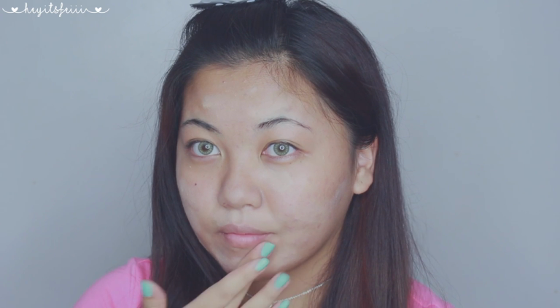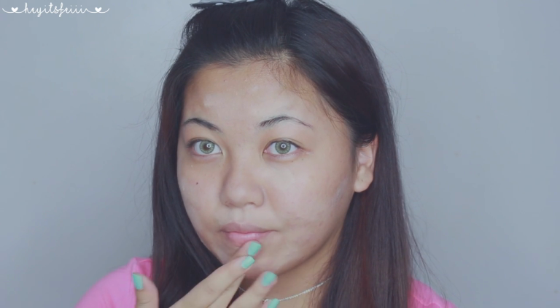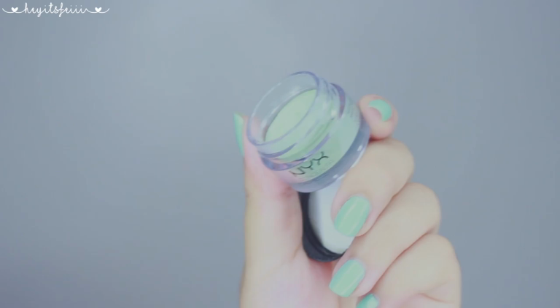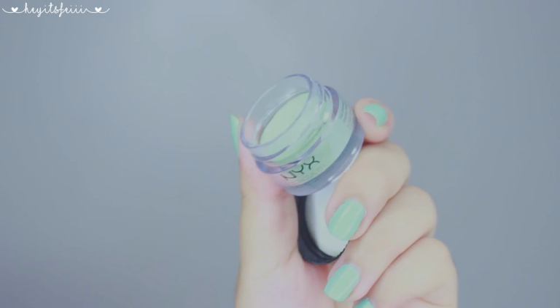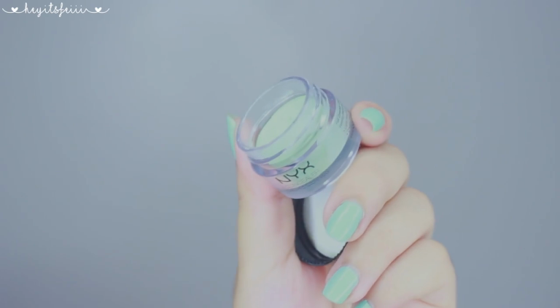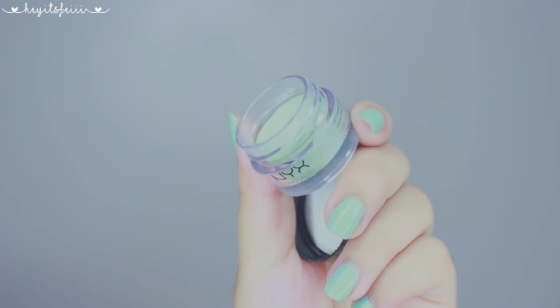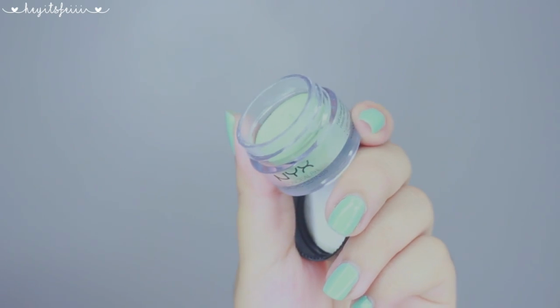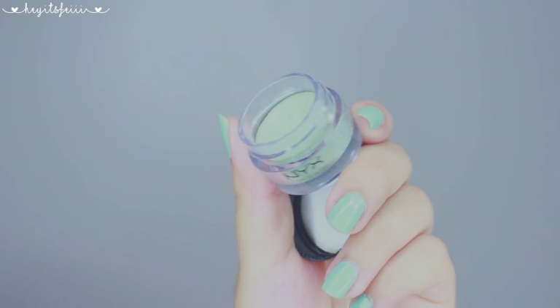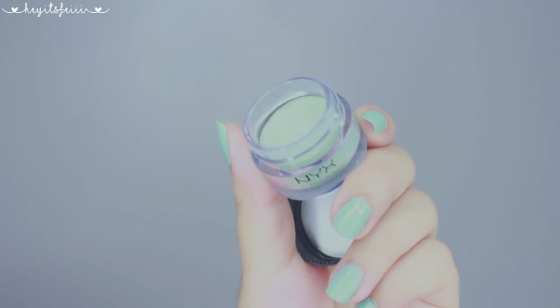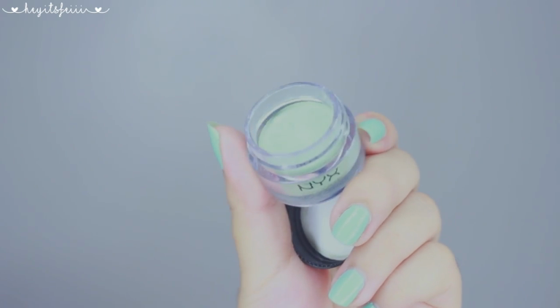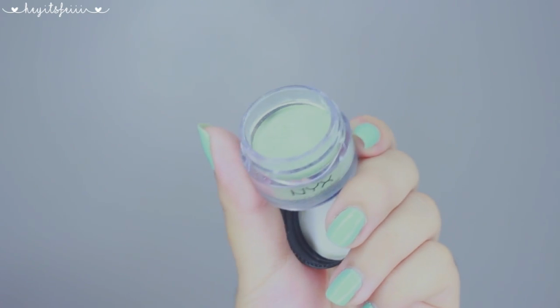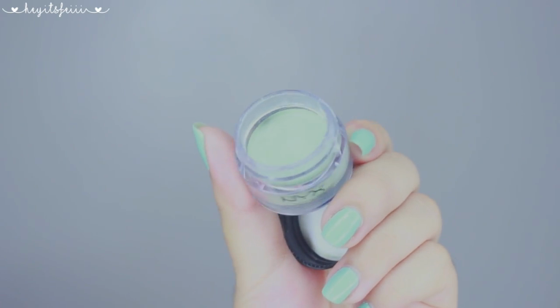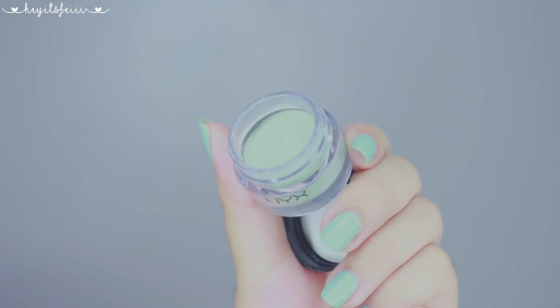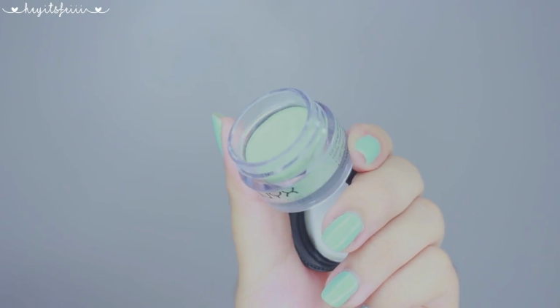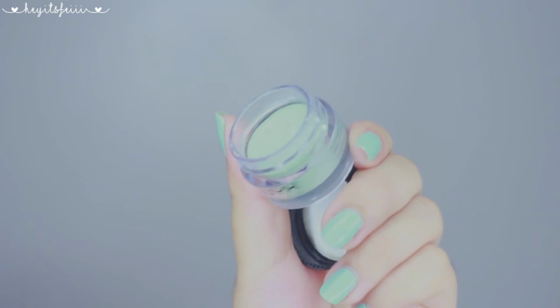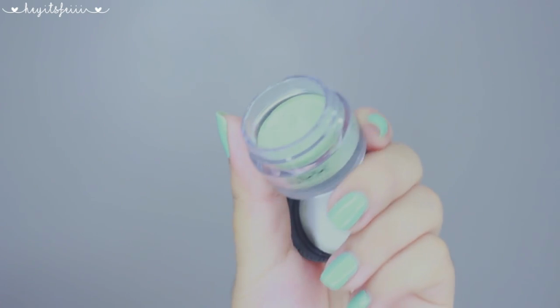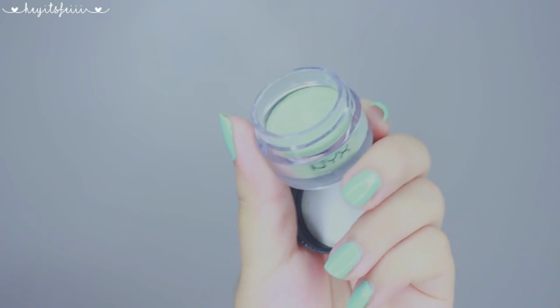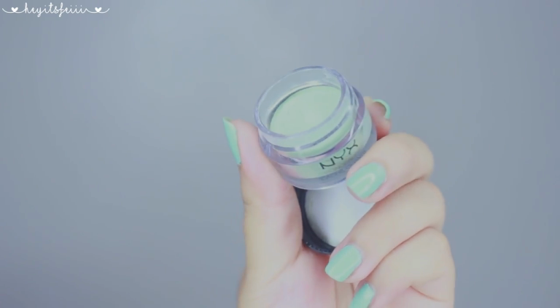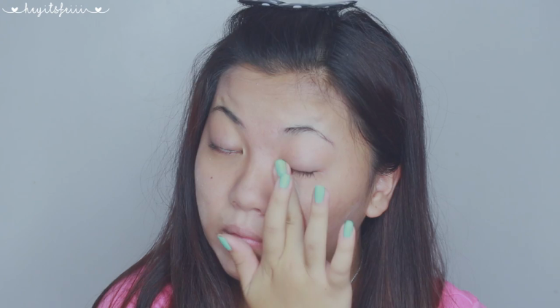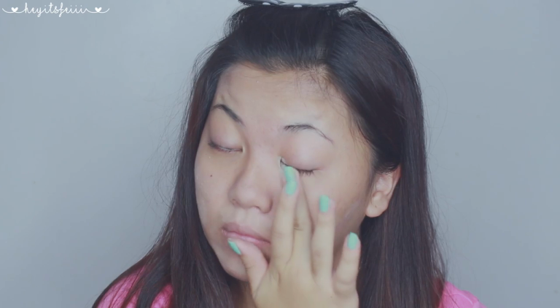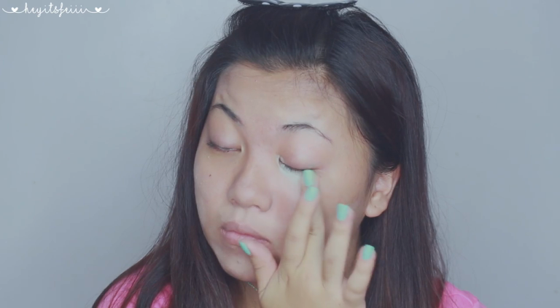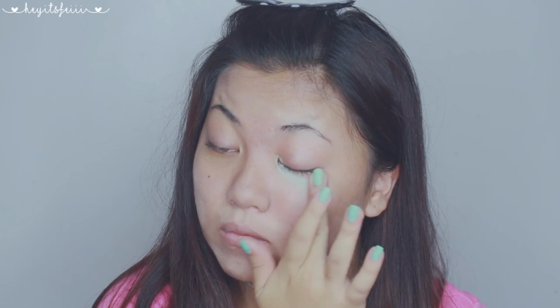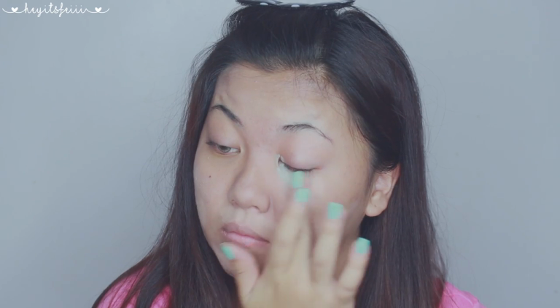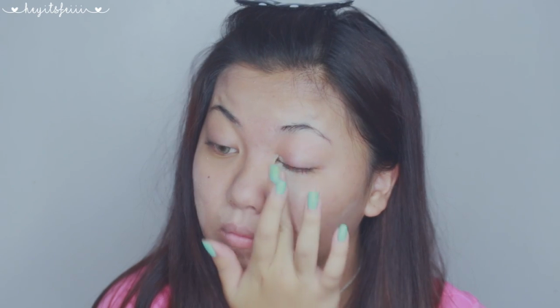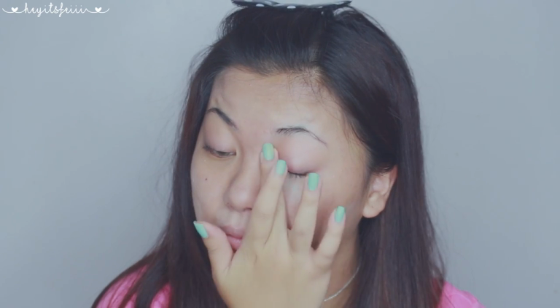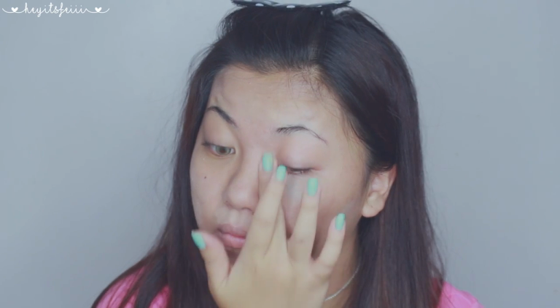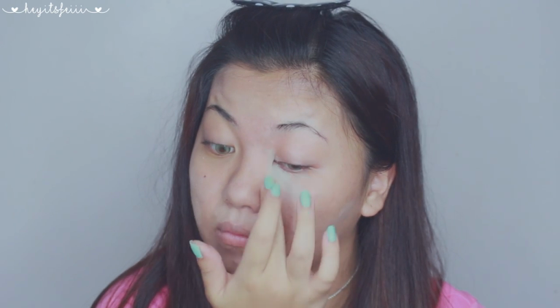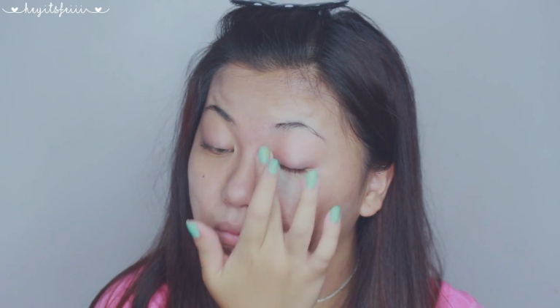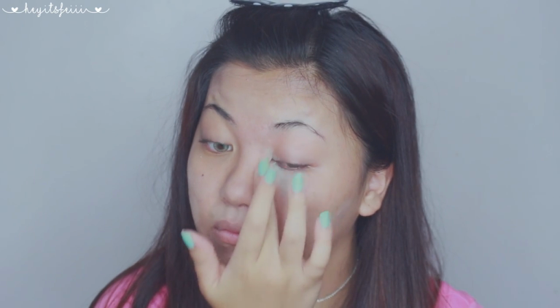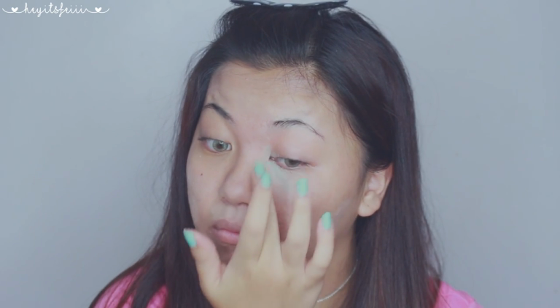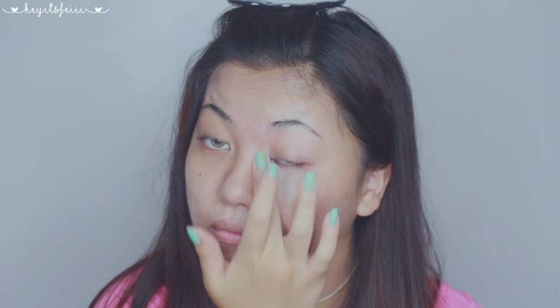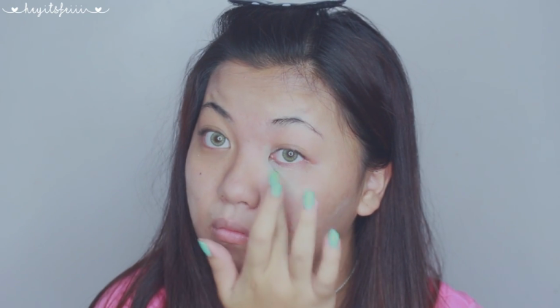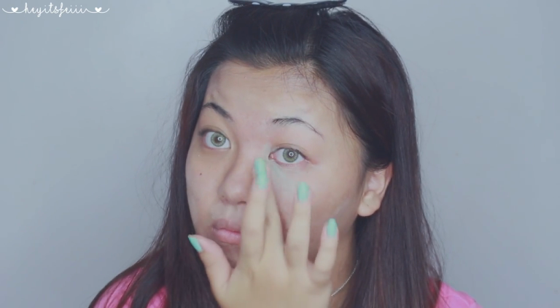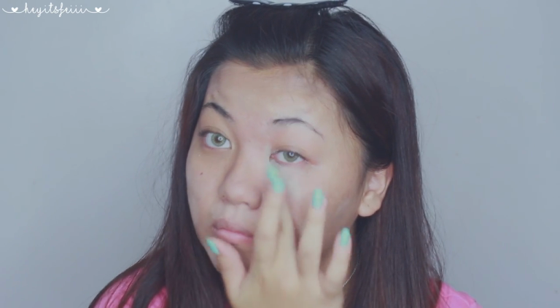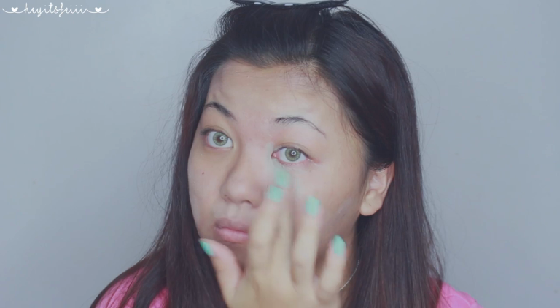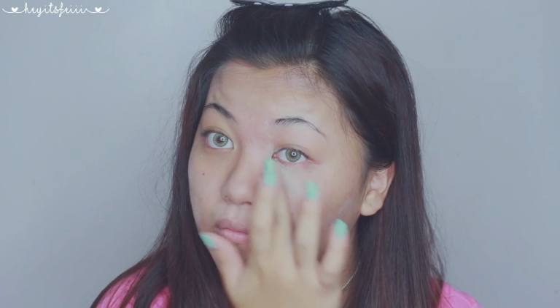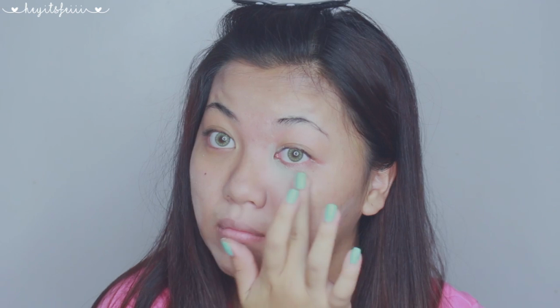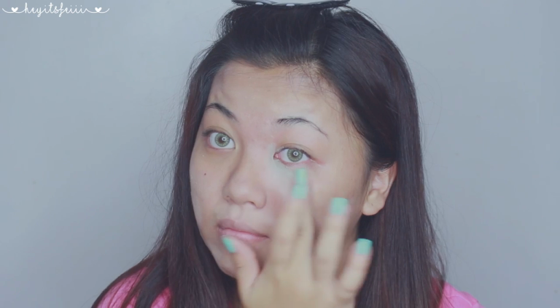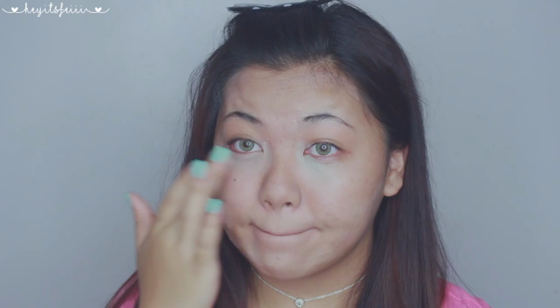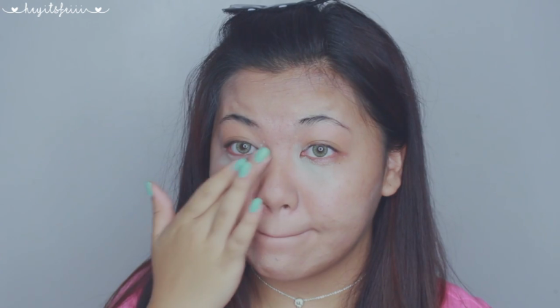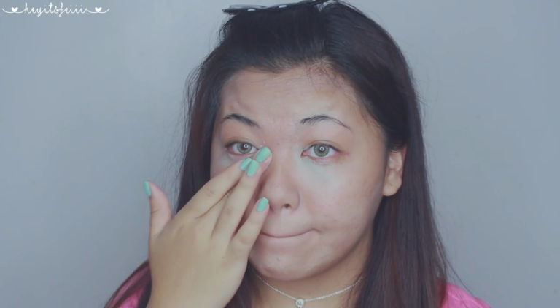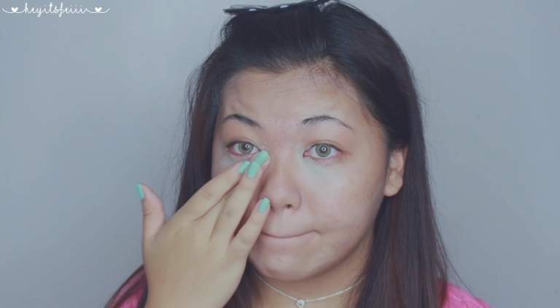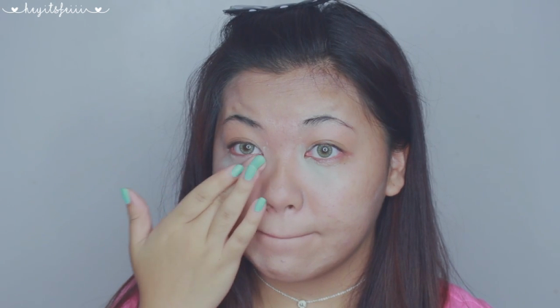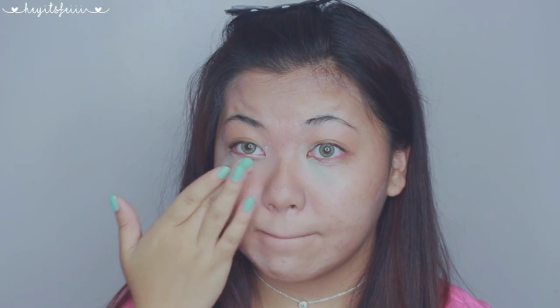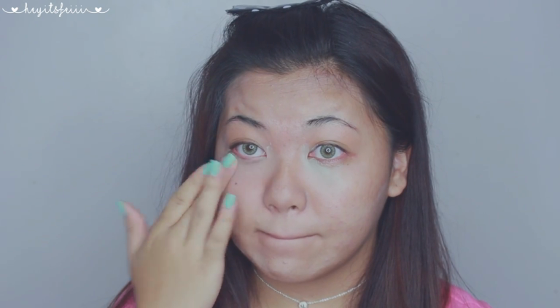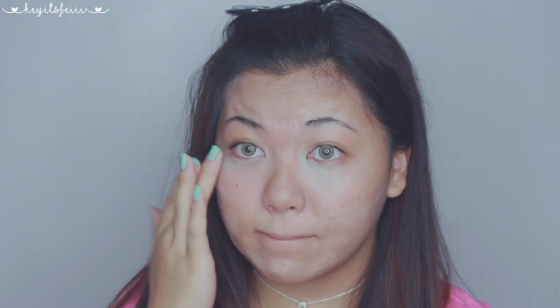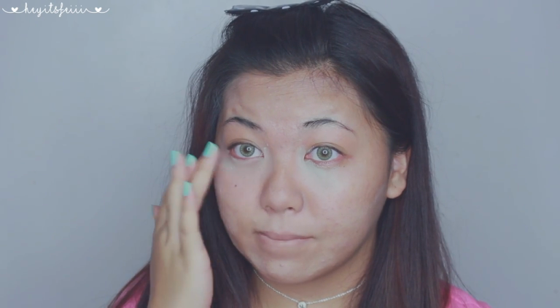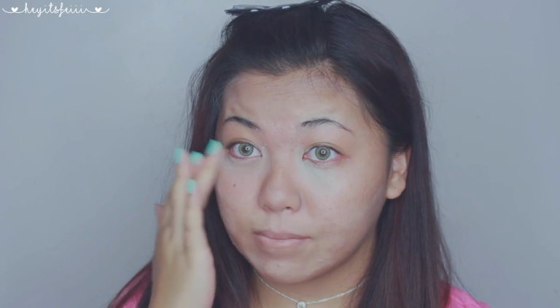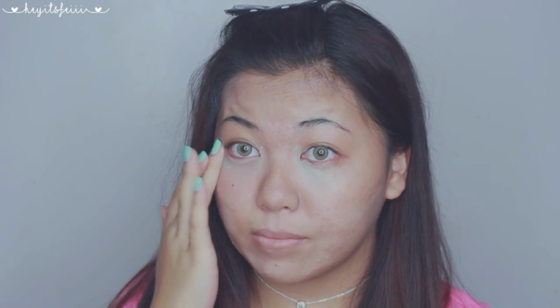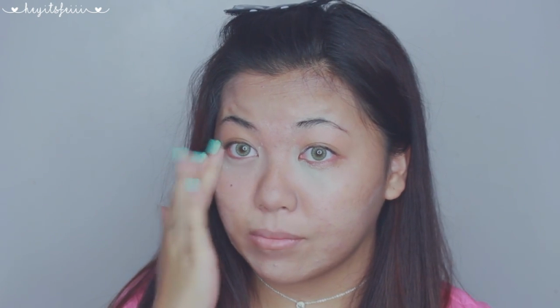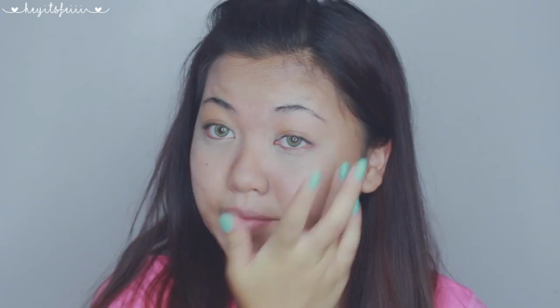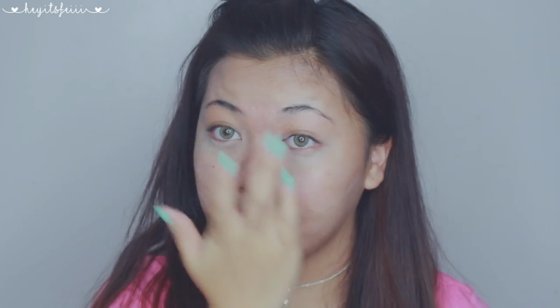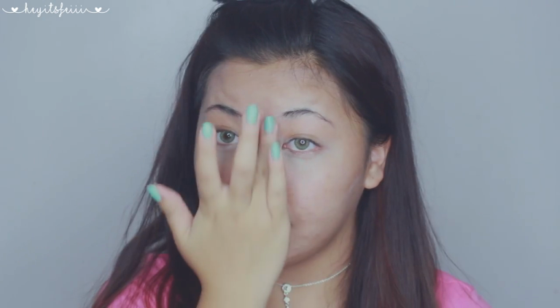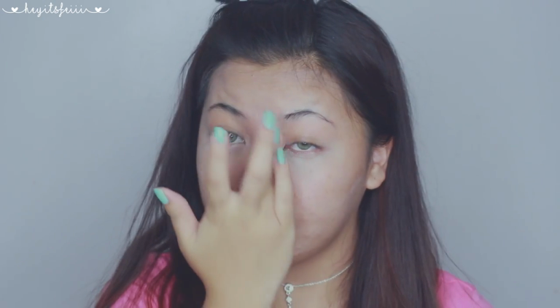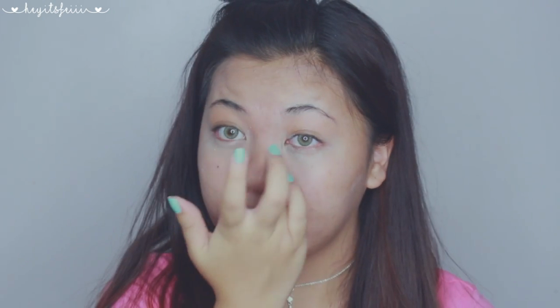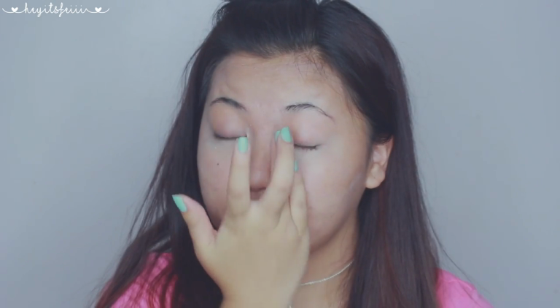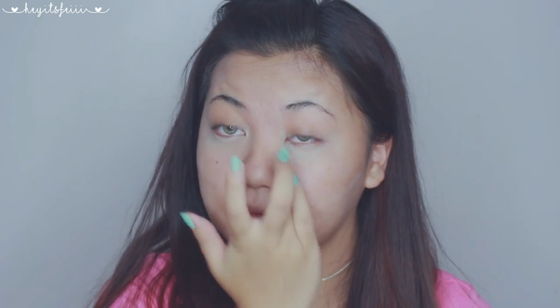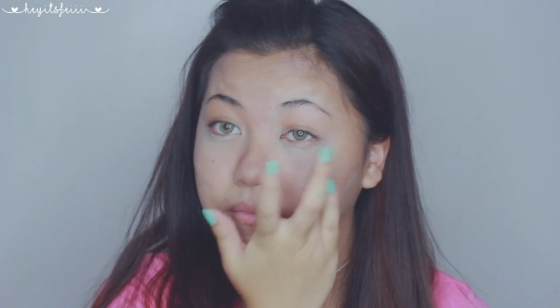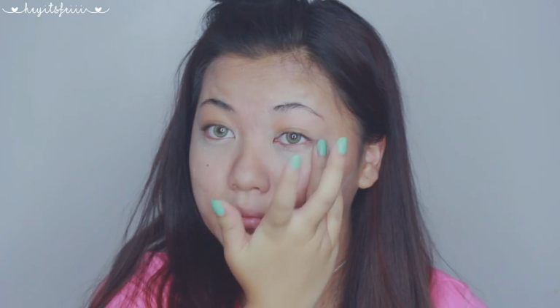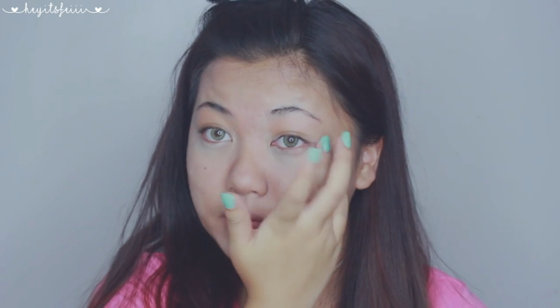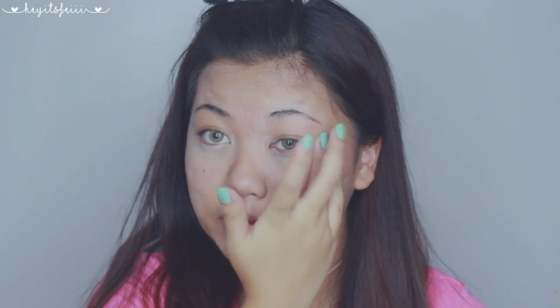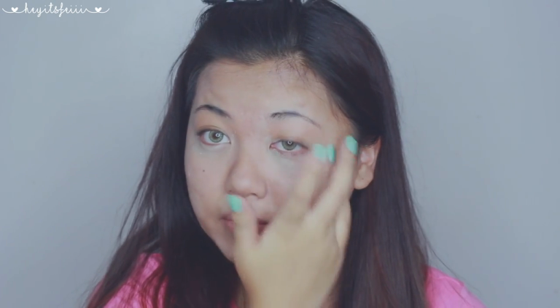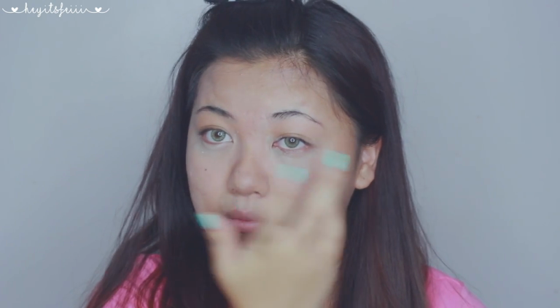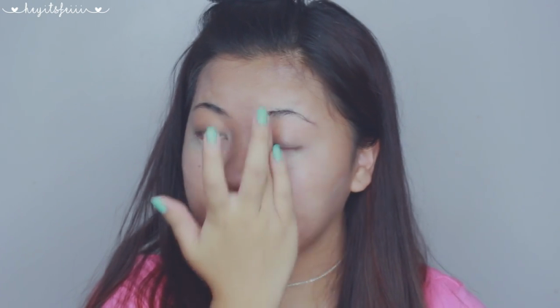But anyways, with a green under eye corrector, I'm gonna blend out these ugly bags. Why do we have bags? It's not like we're waiting for cookies to go in.